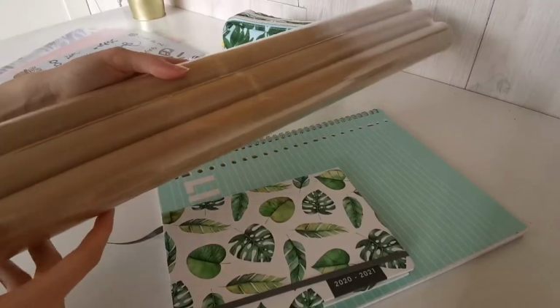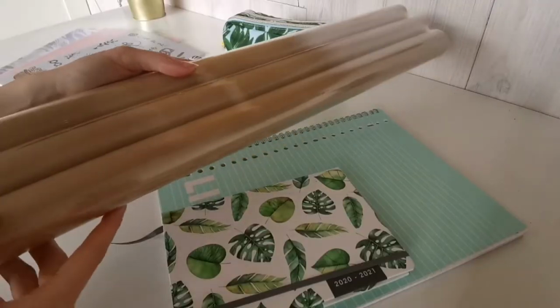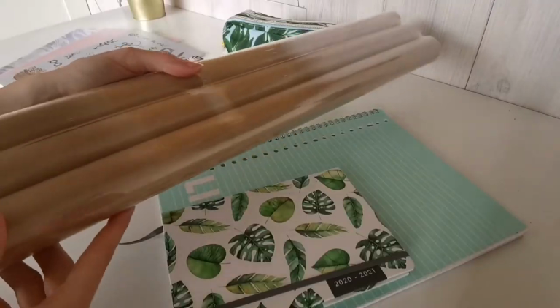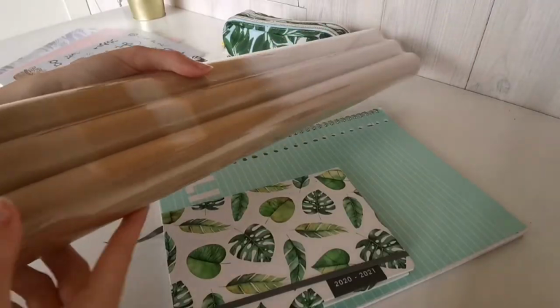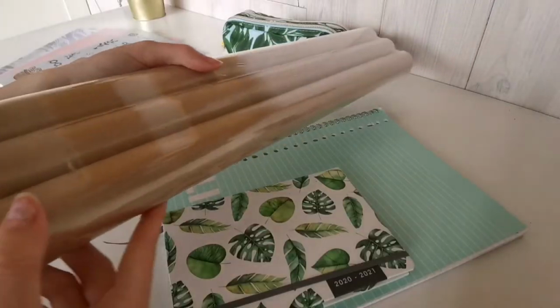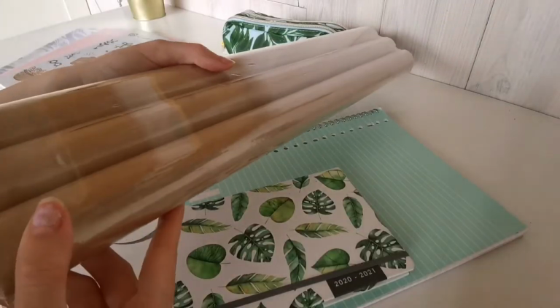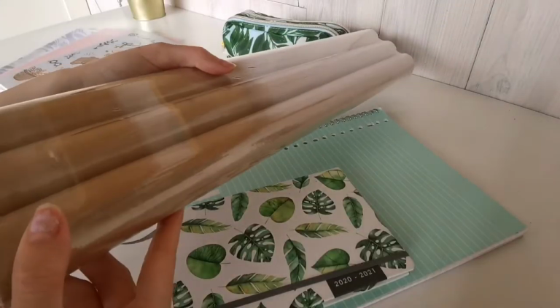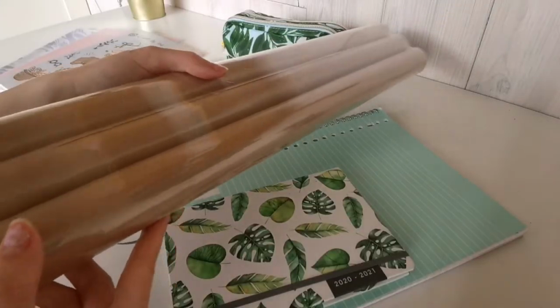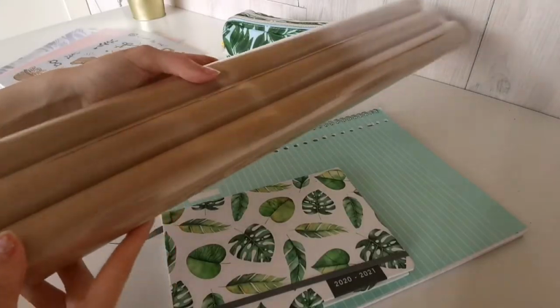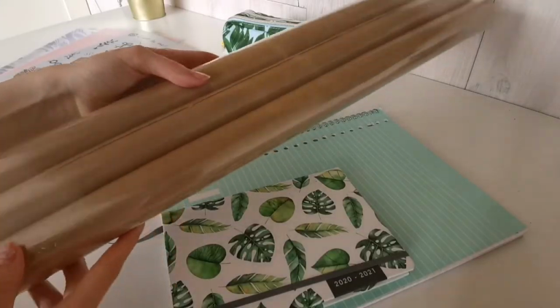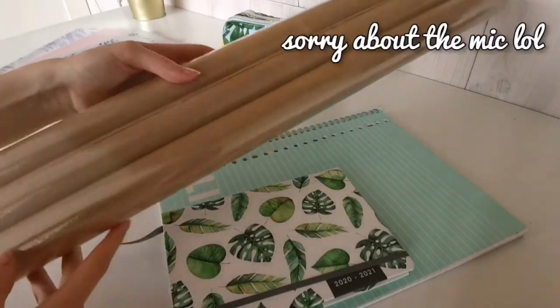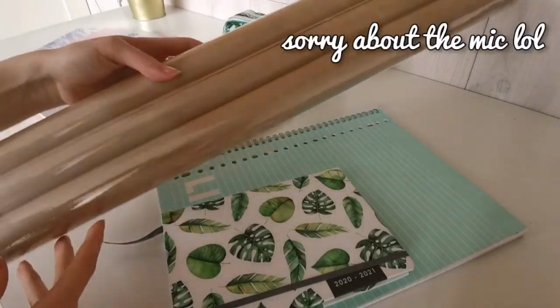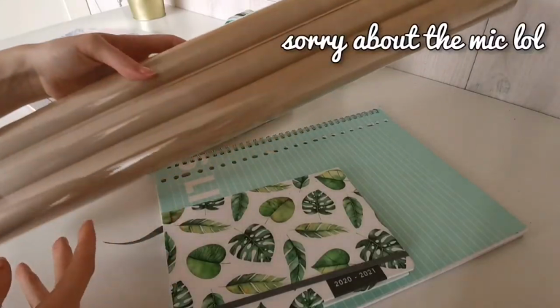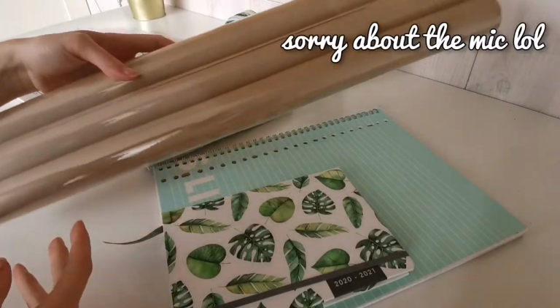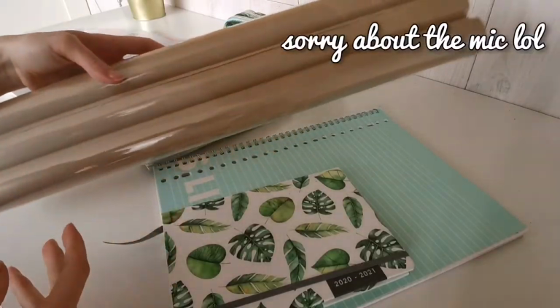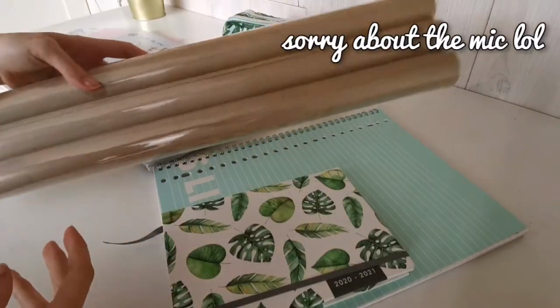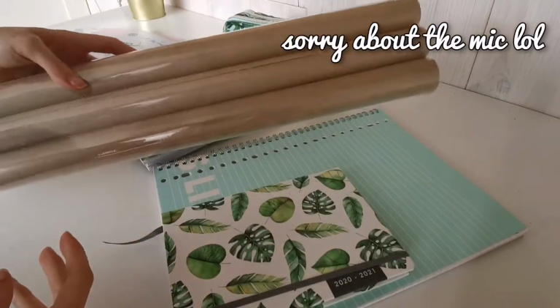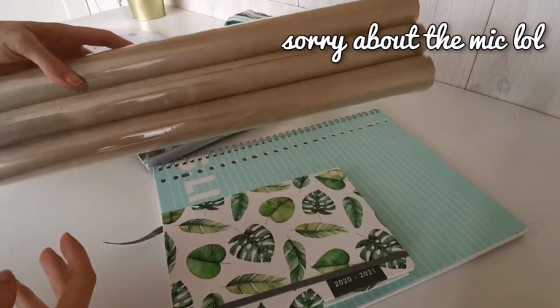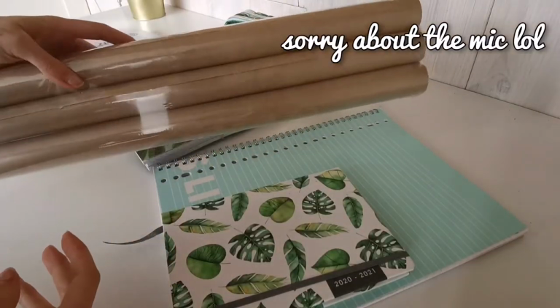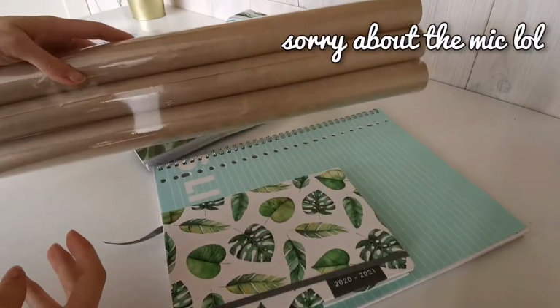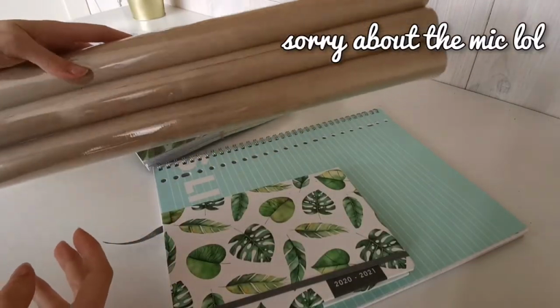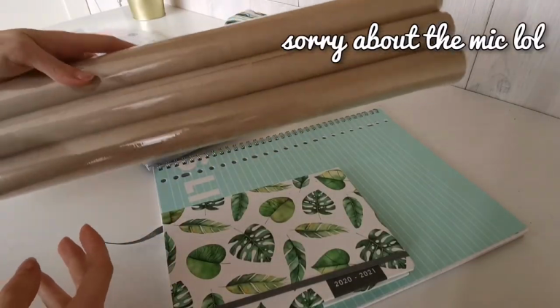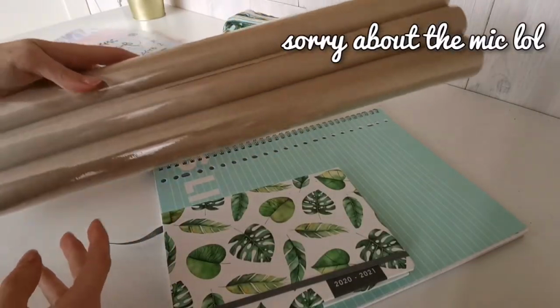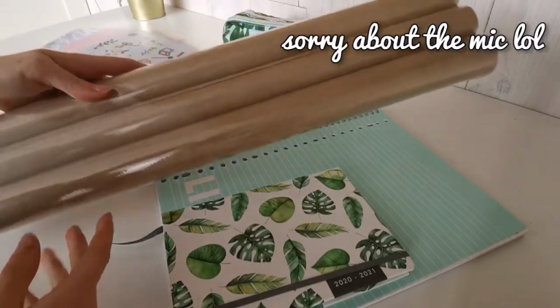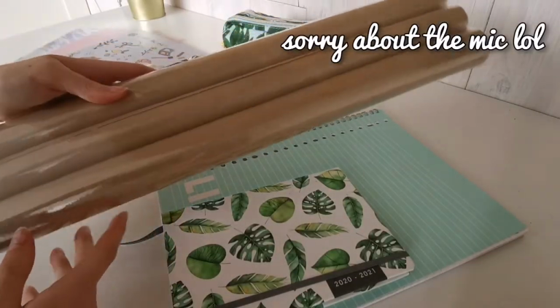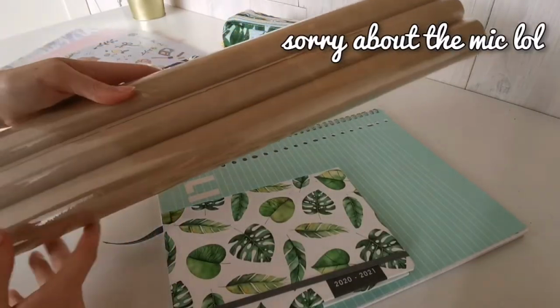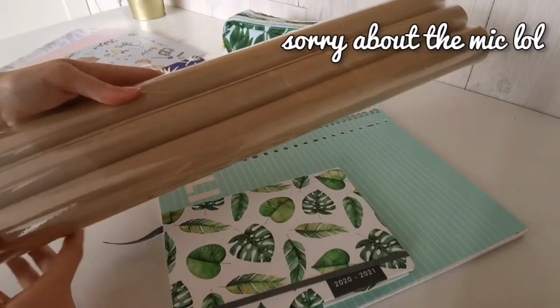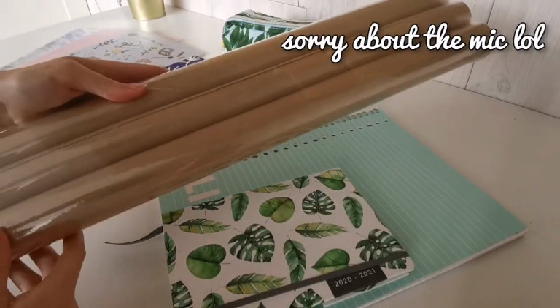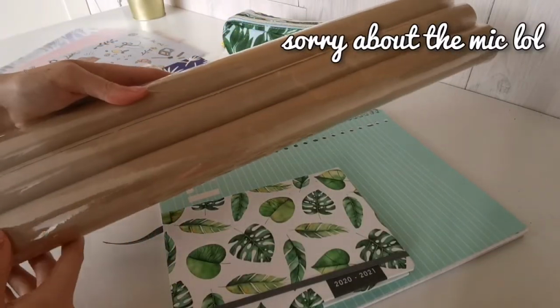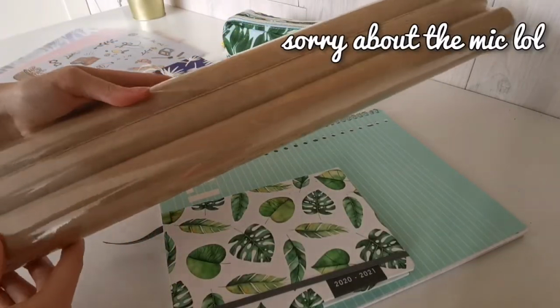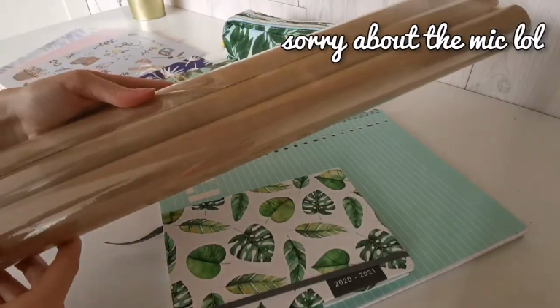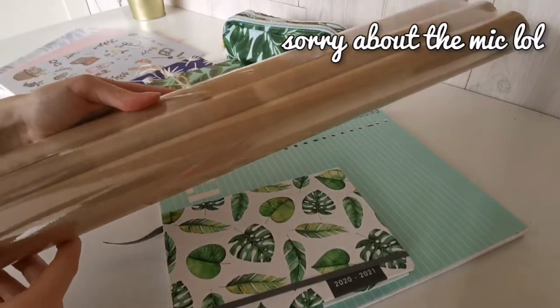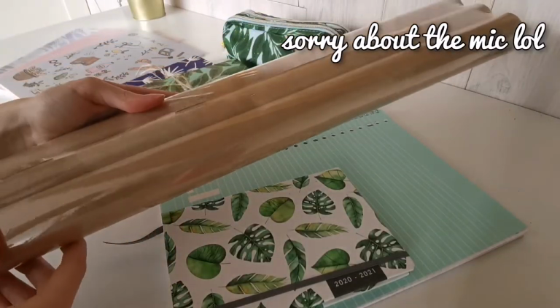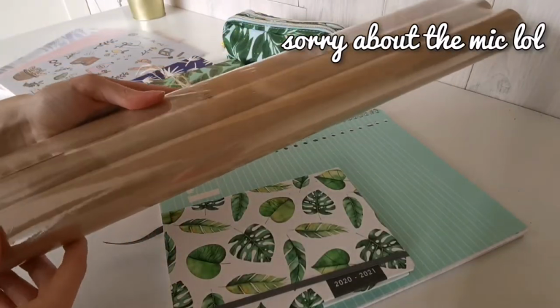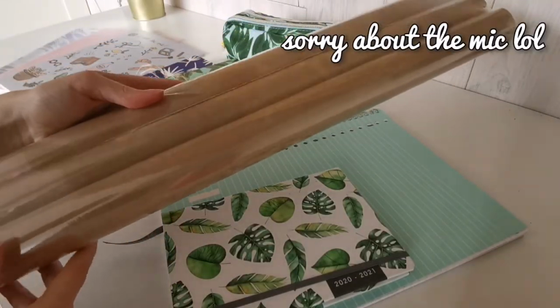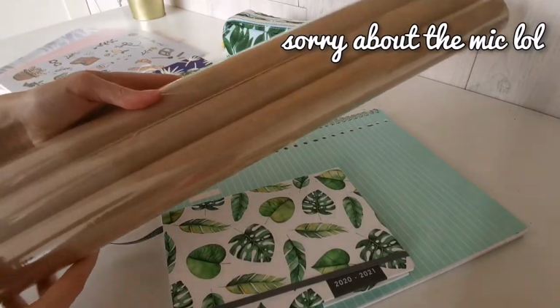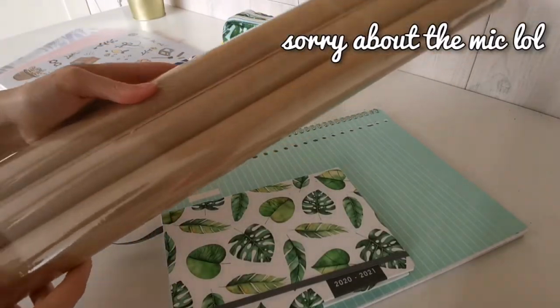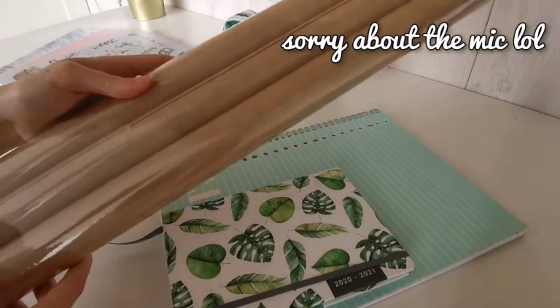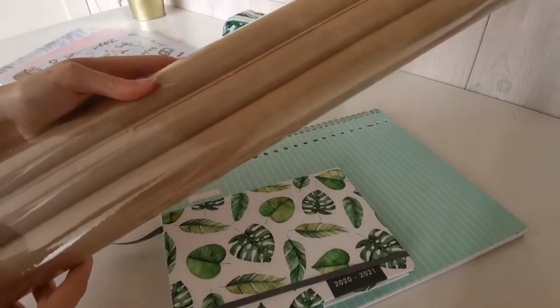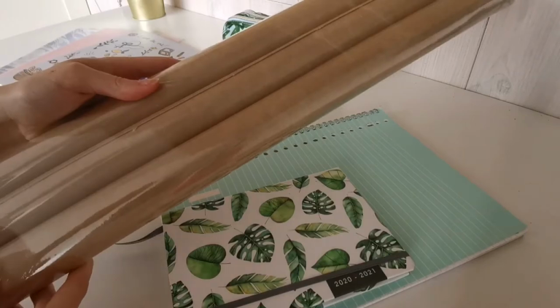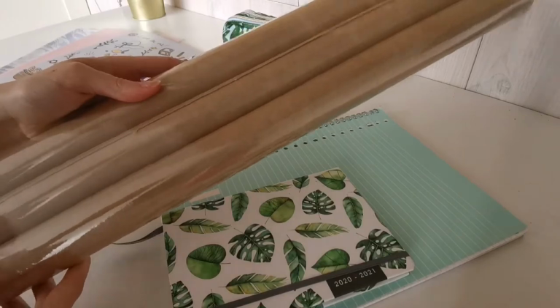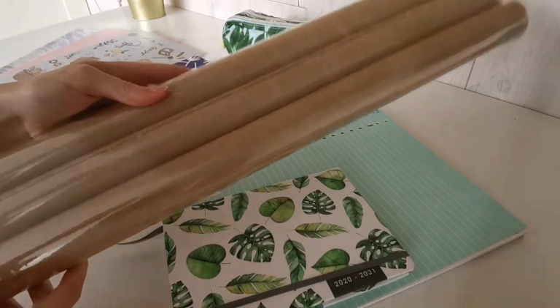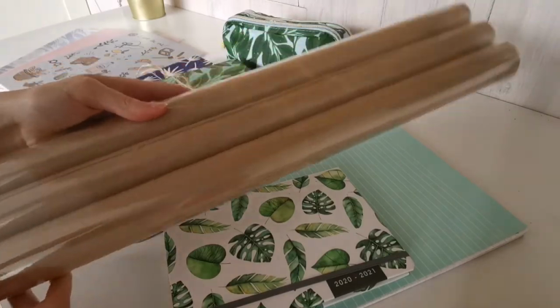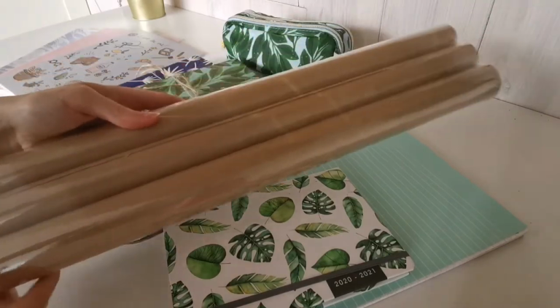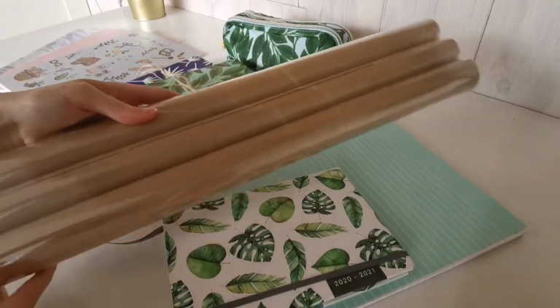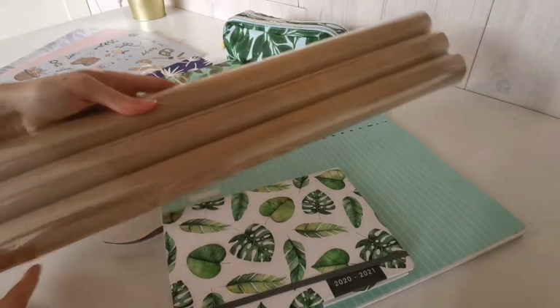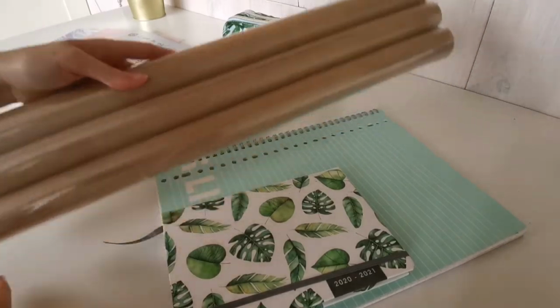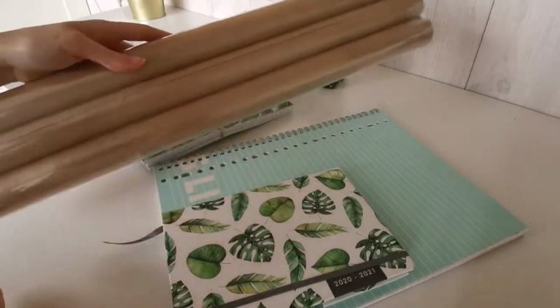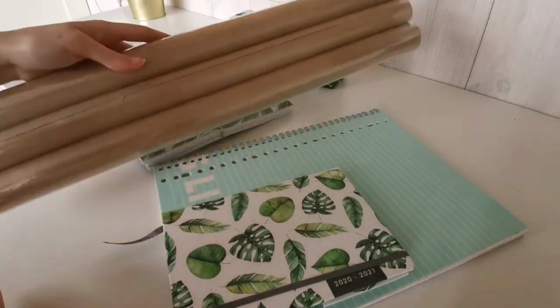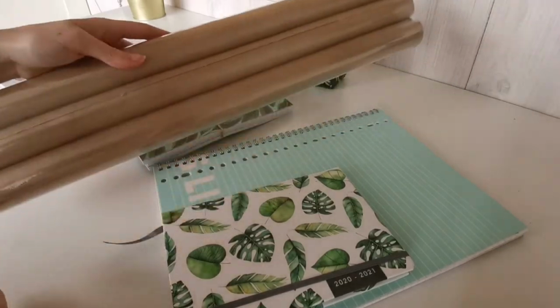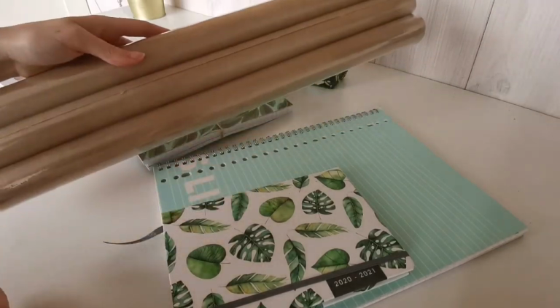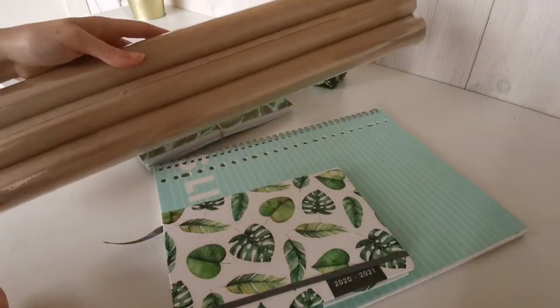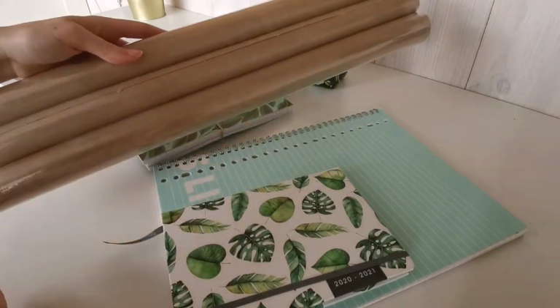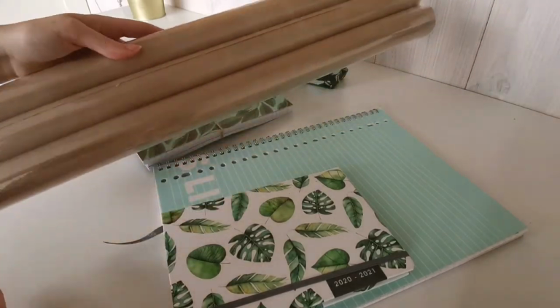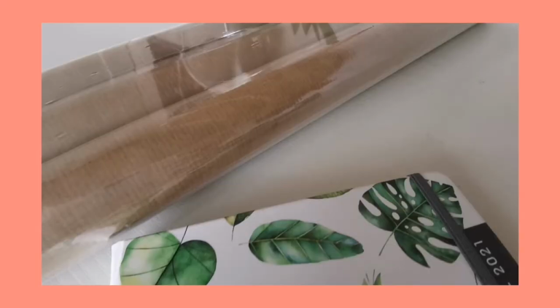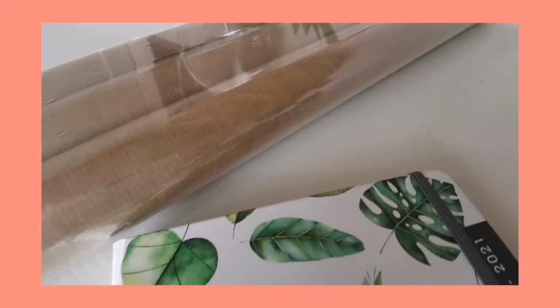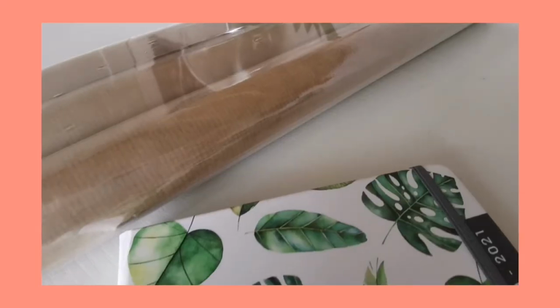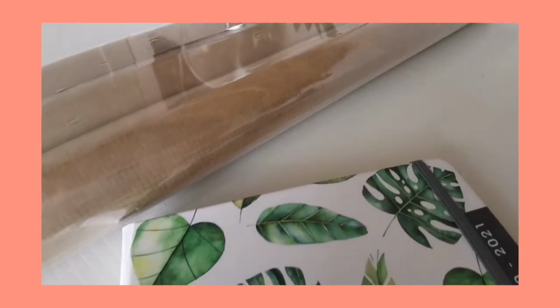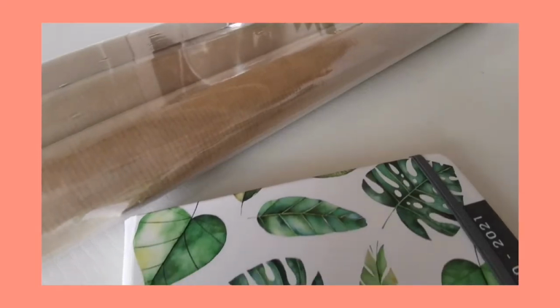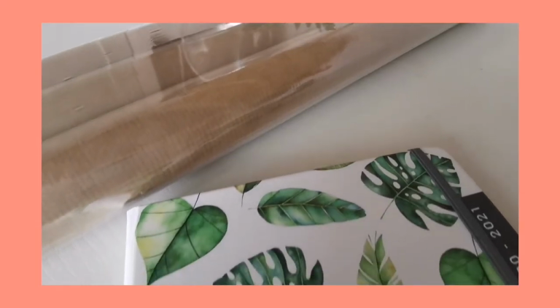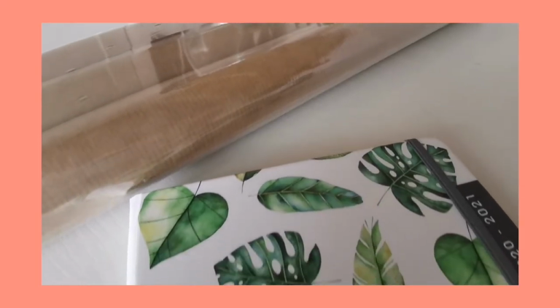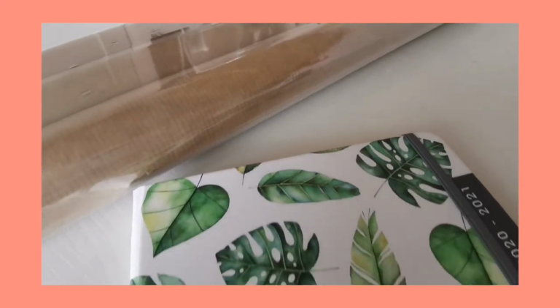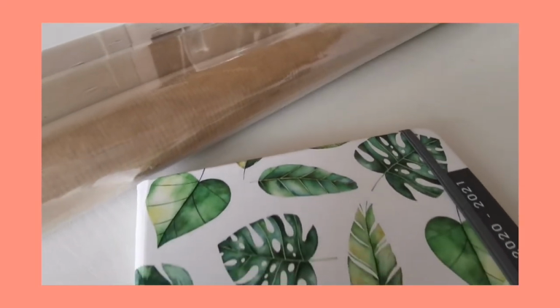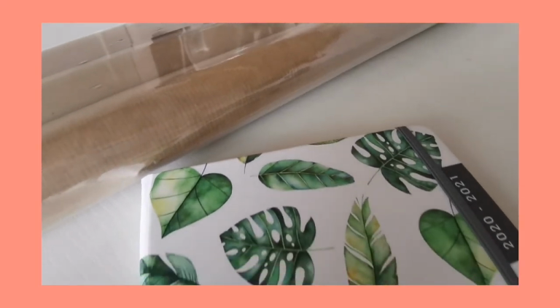Next we have this wrapping paper for my books. It is very basic but also very strong so it can keep my book safe.